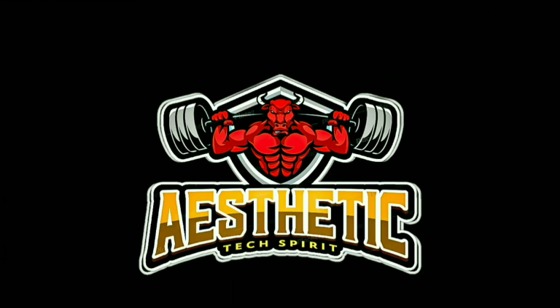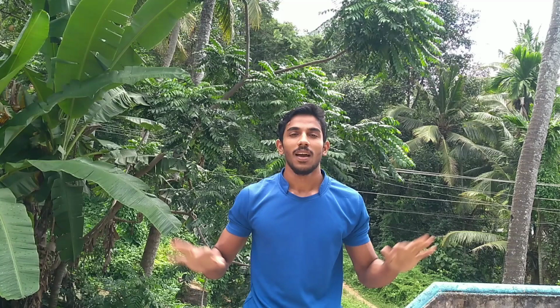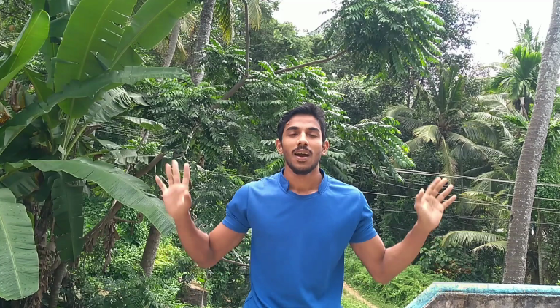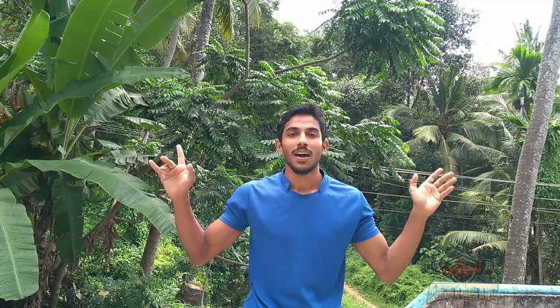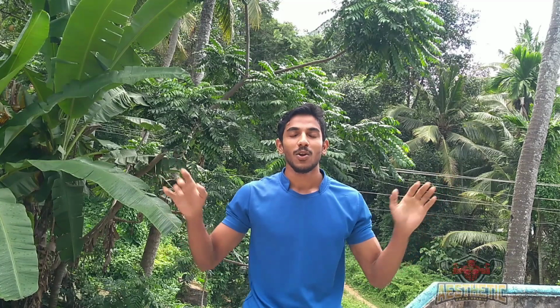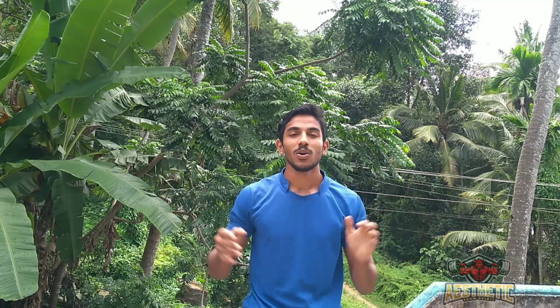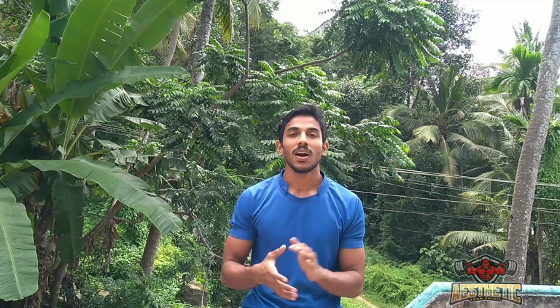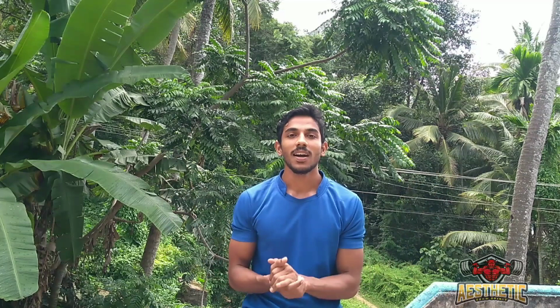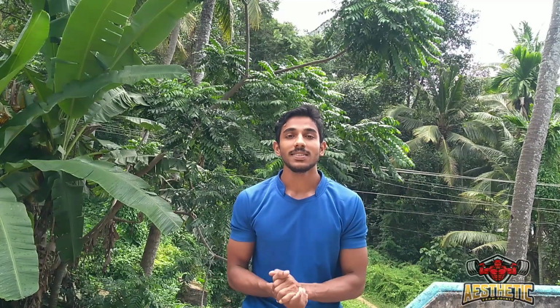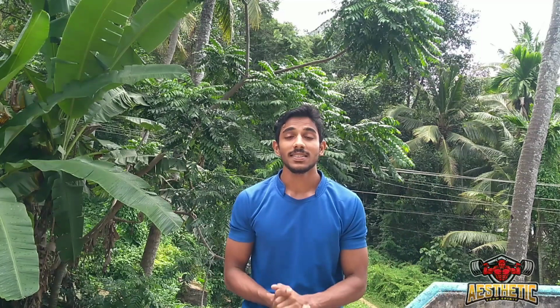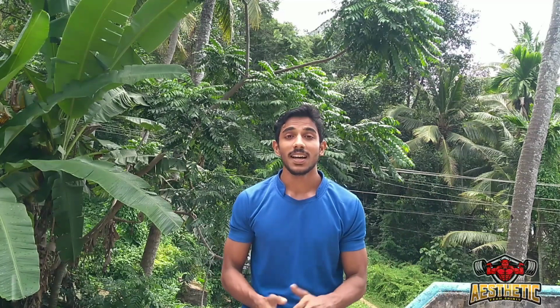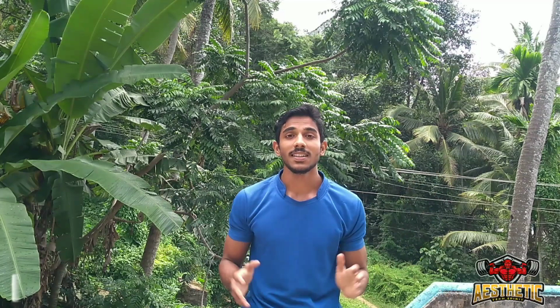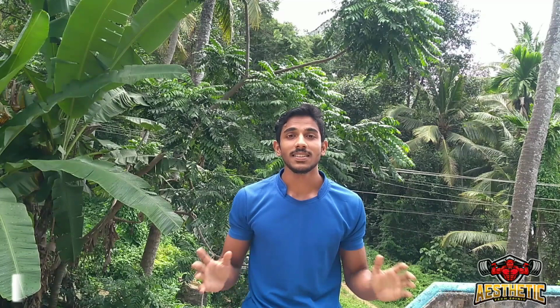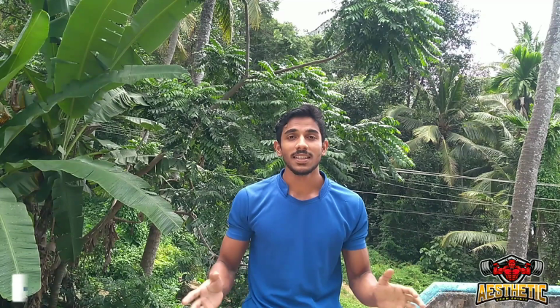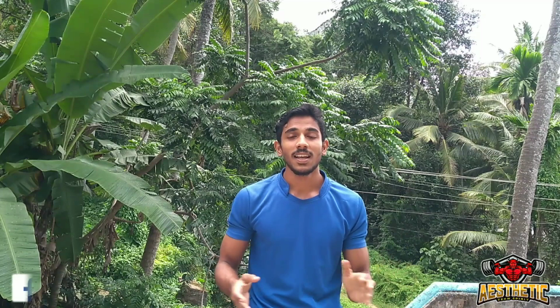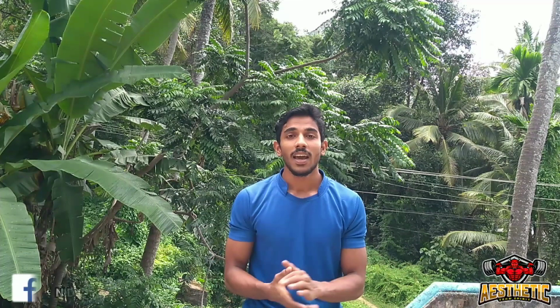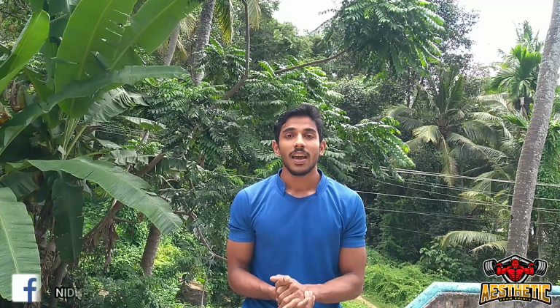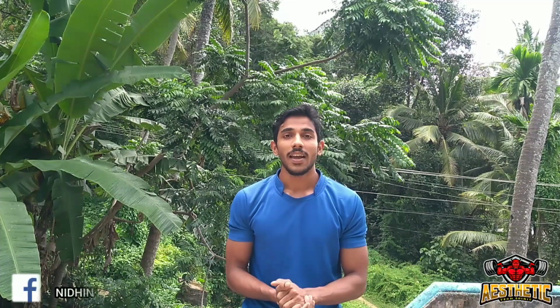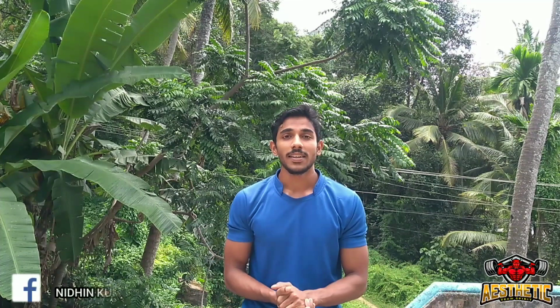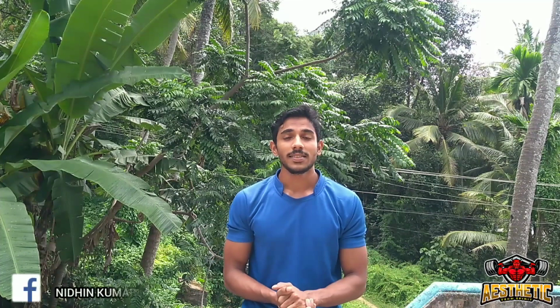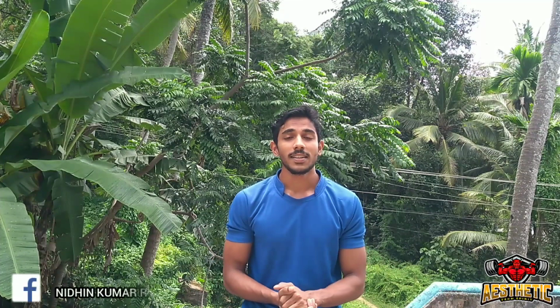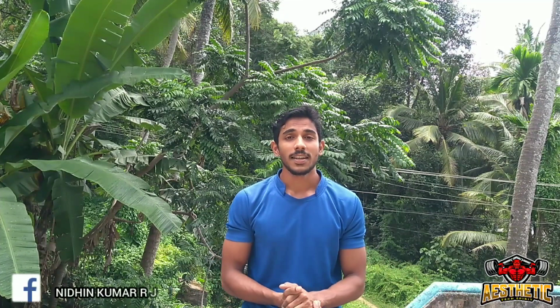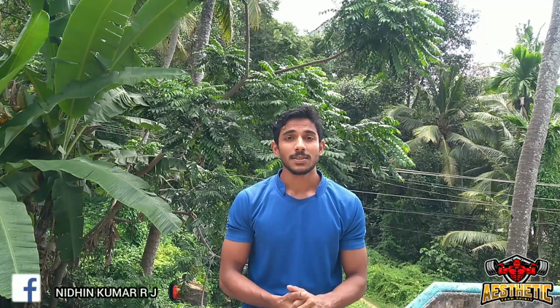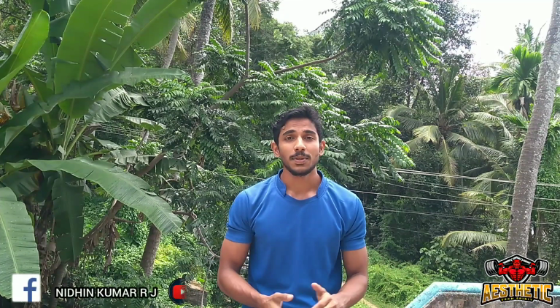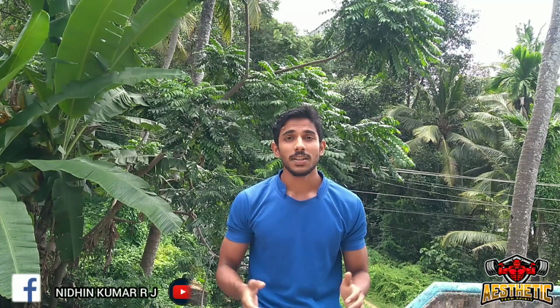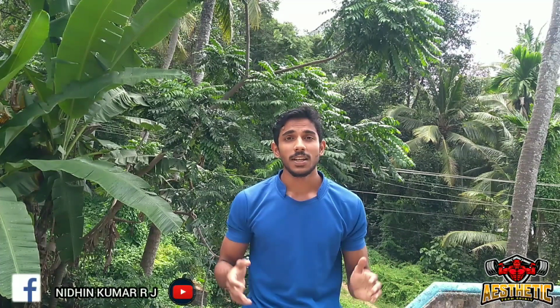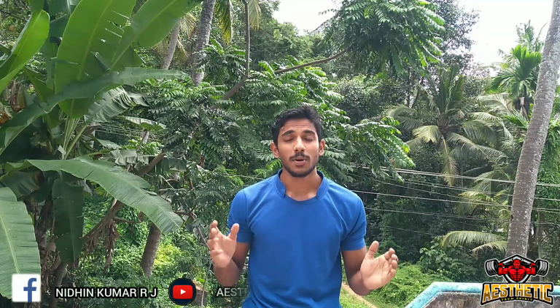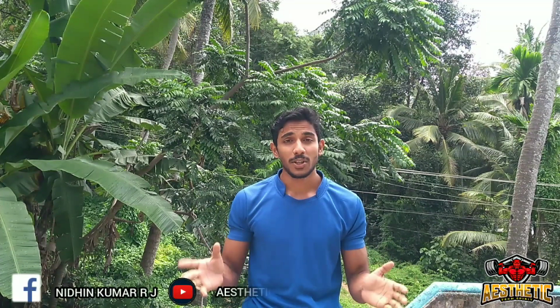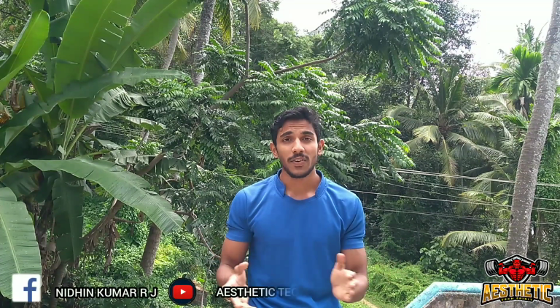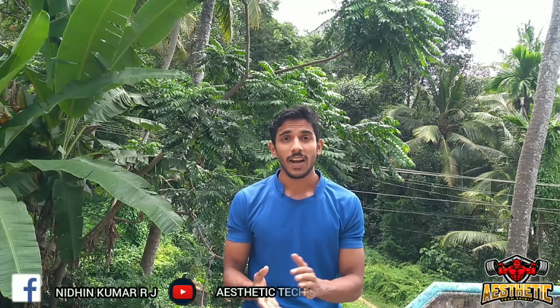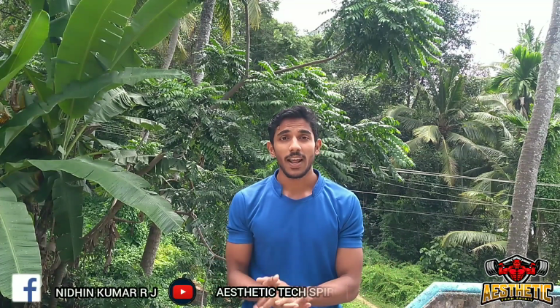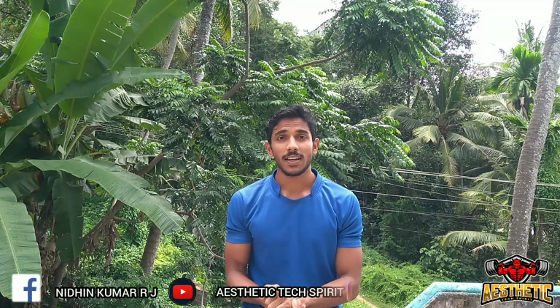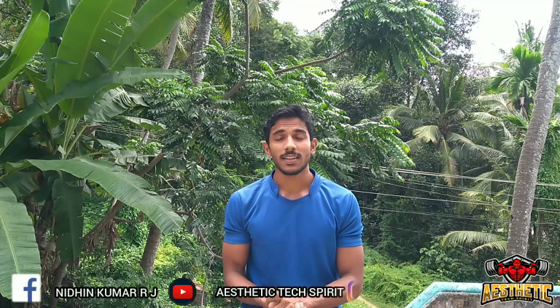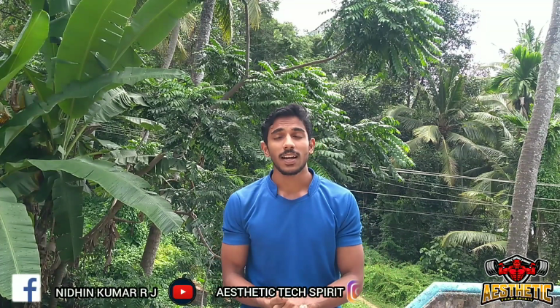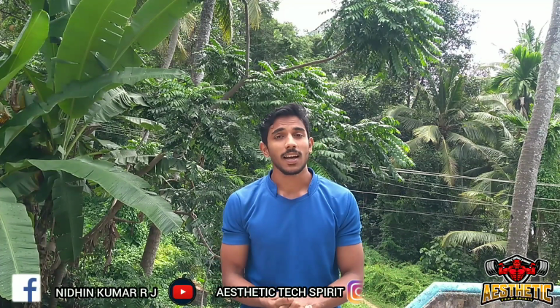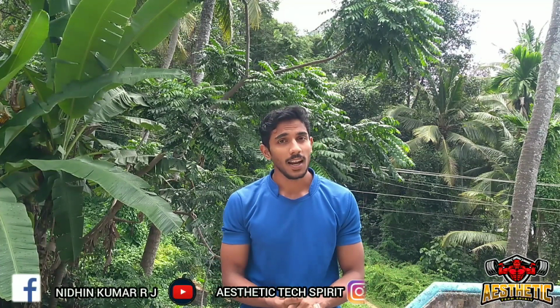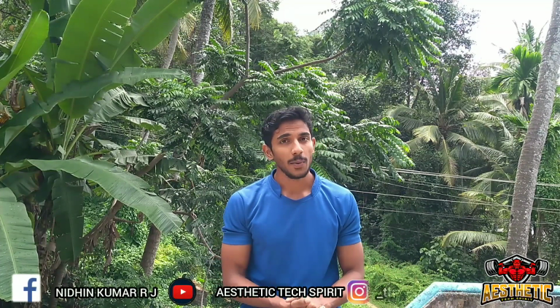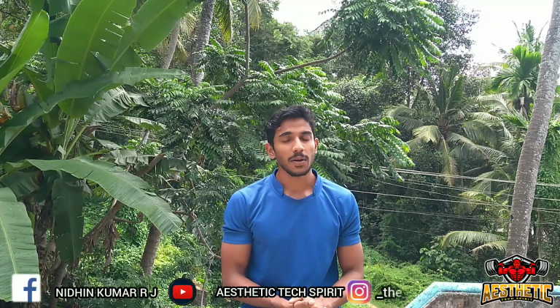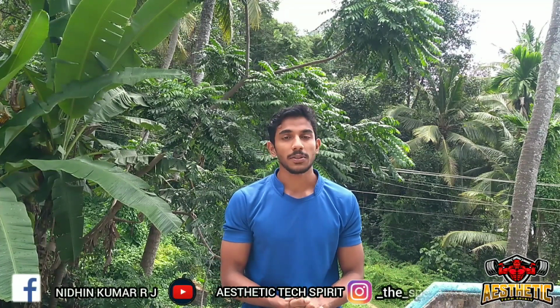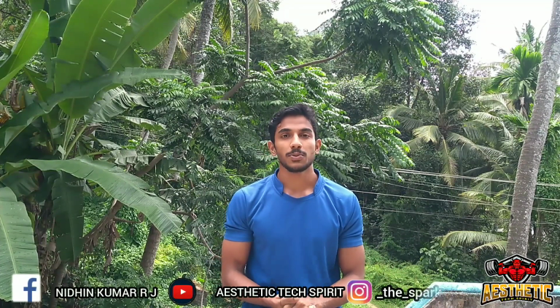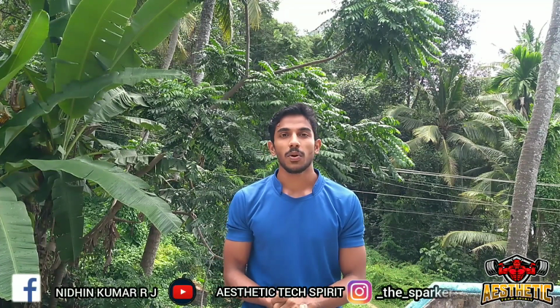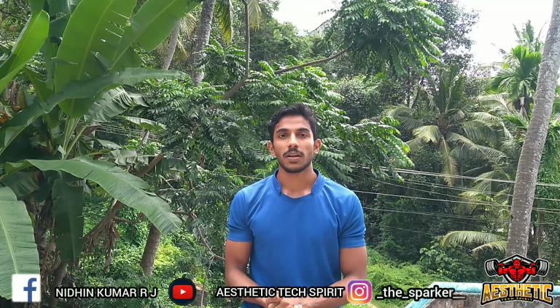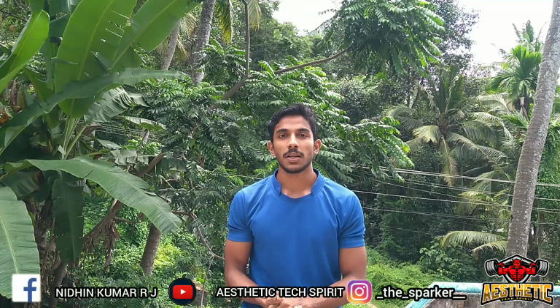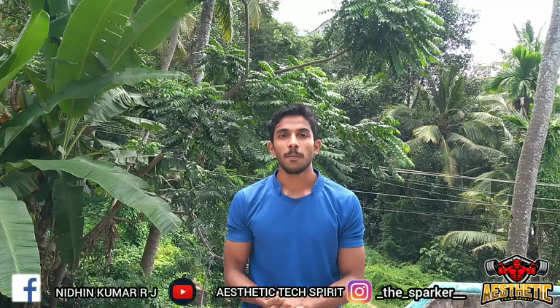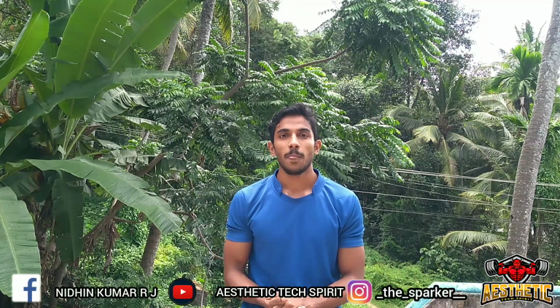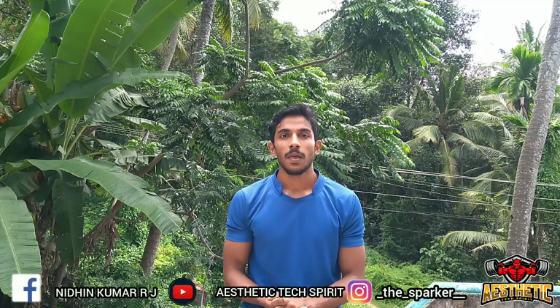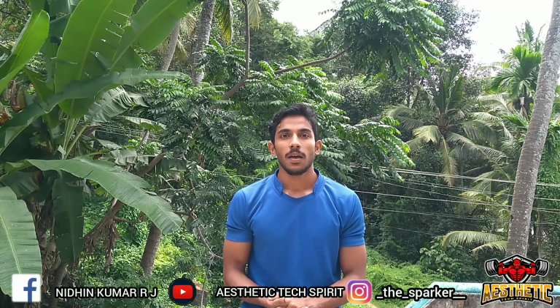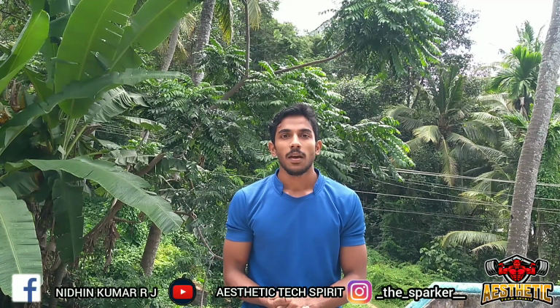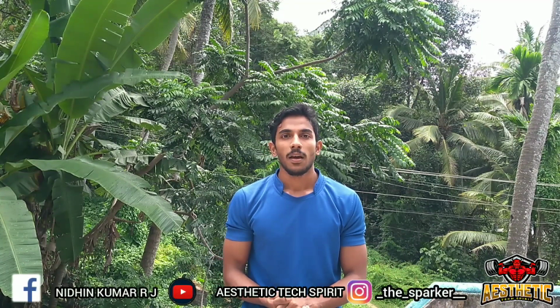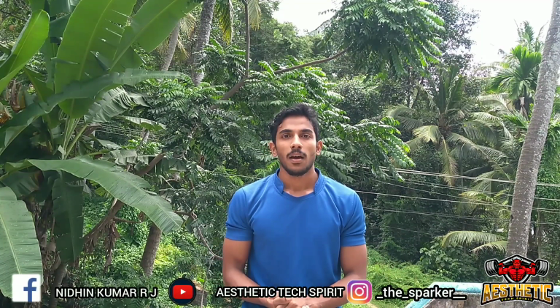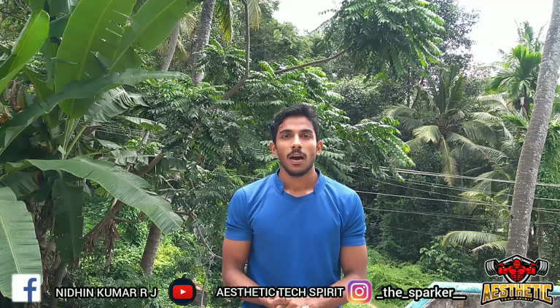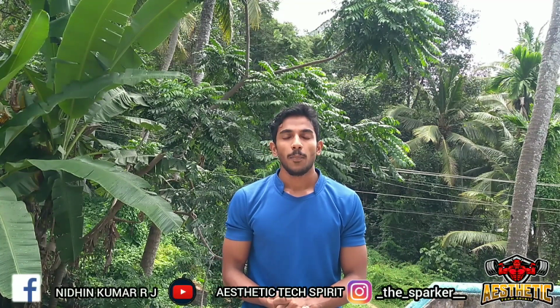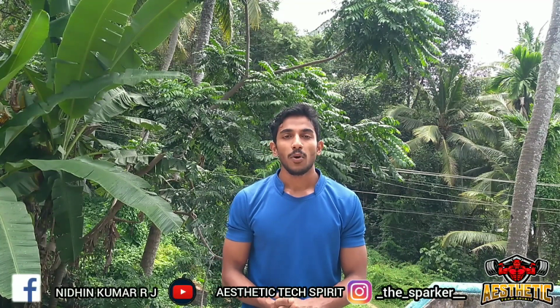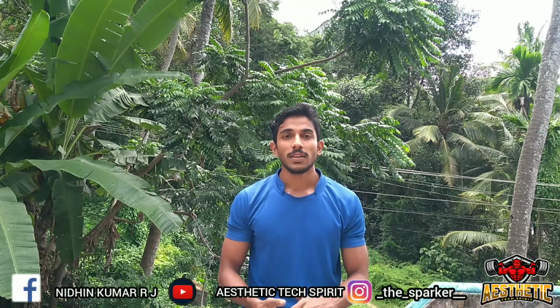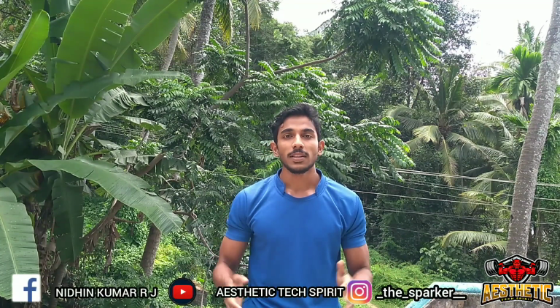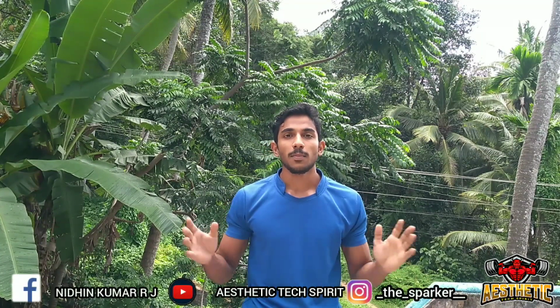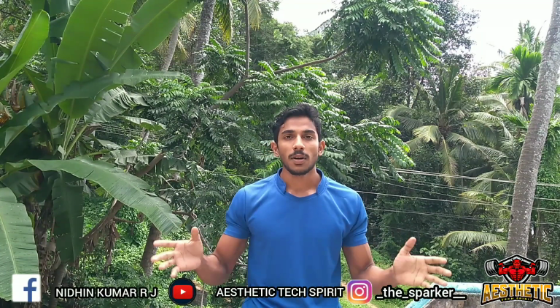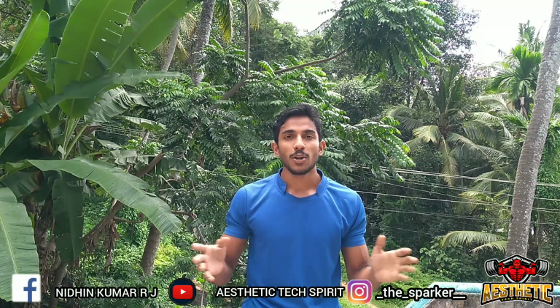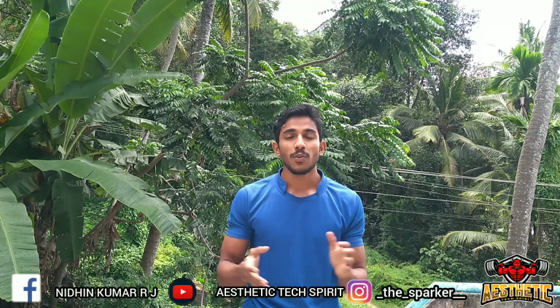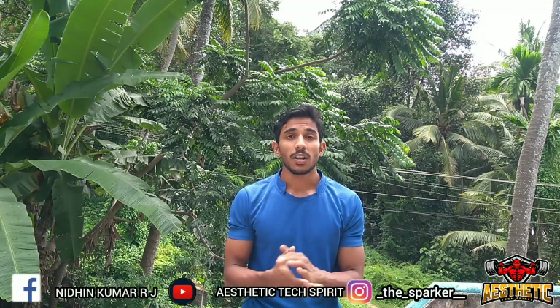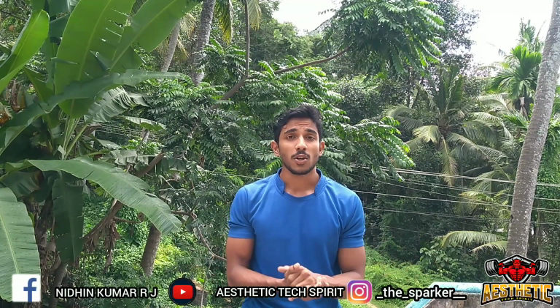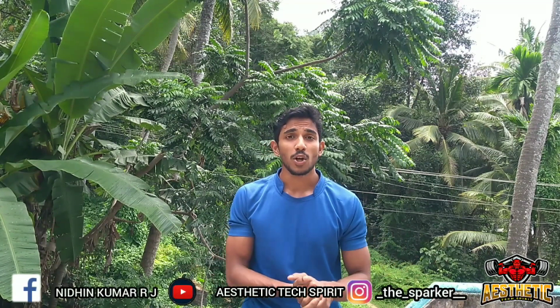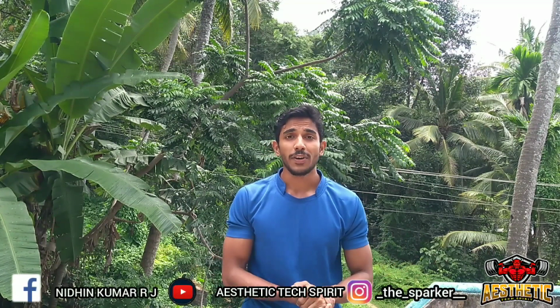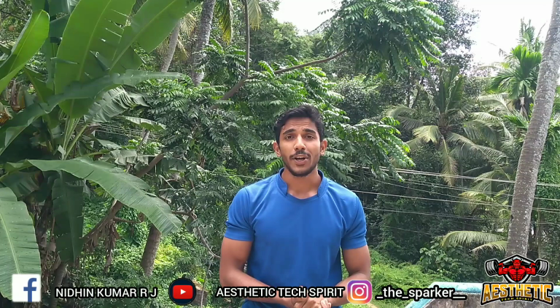Hello guys, I am Nidin. Welcome to ACXplit. Today we have a workout video.